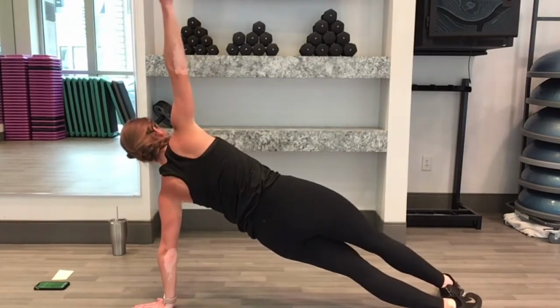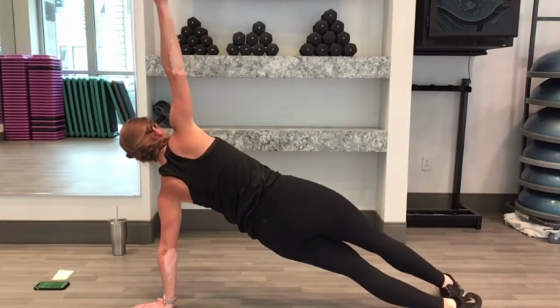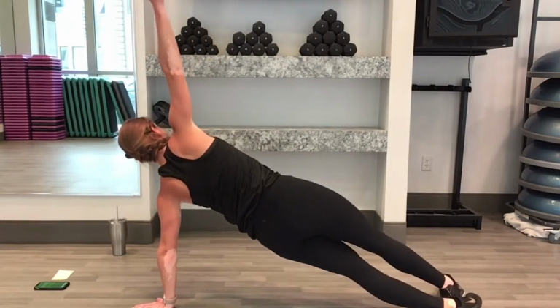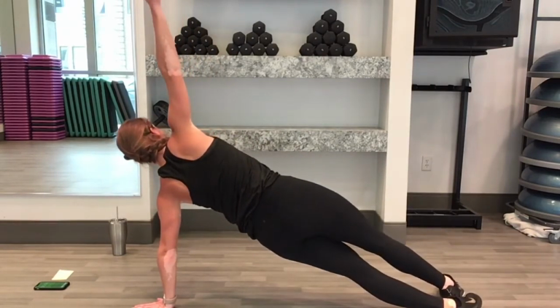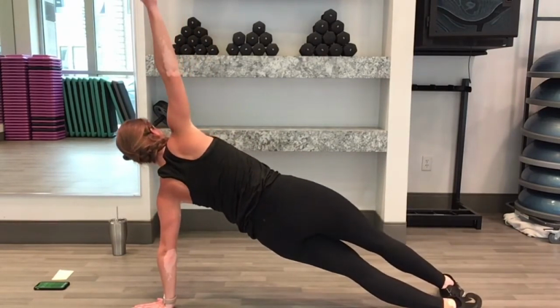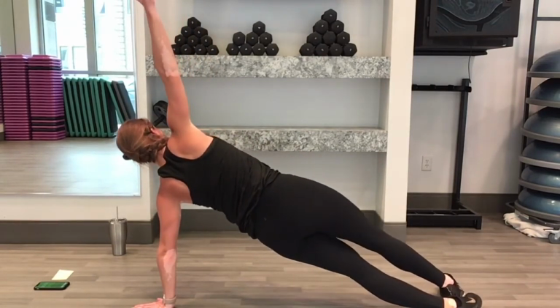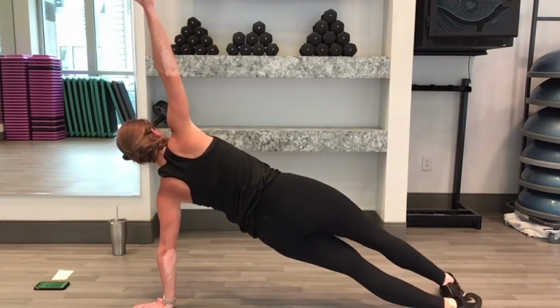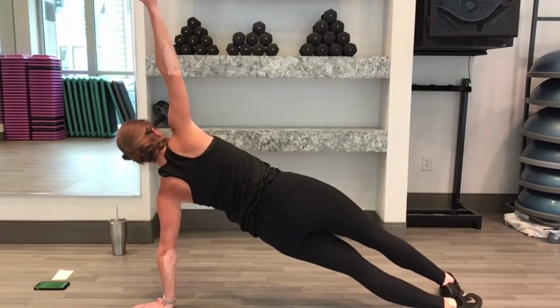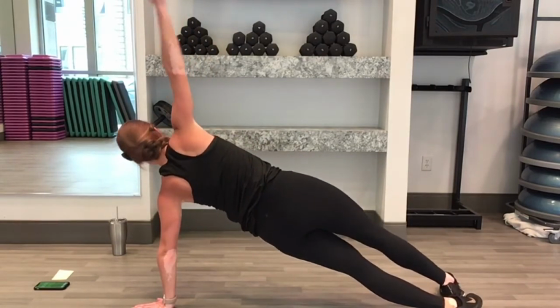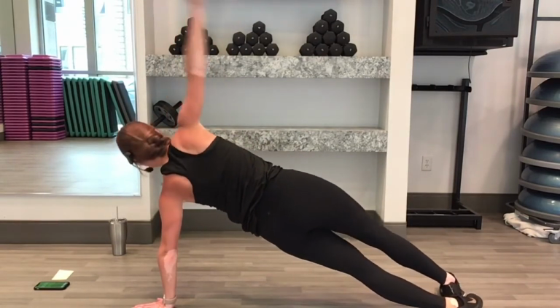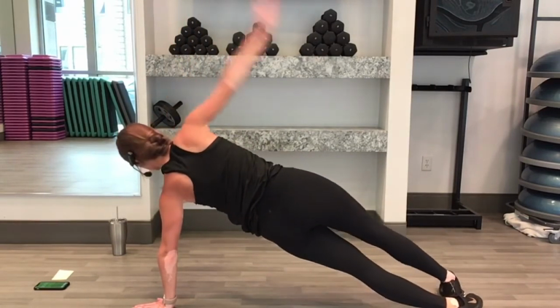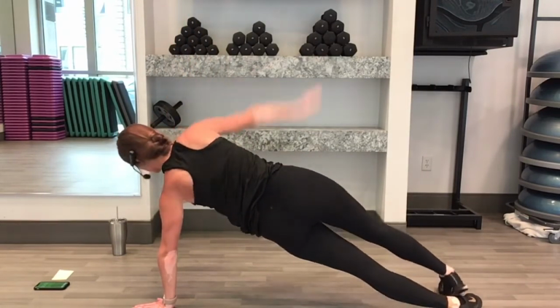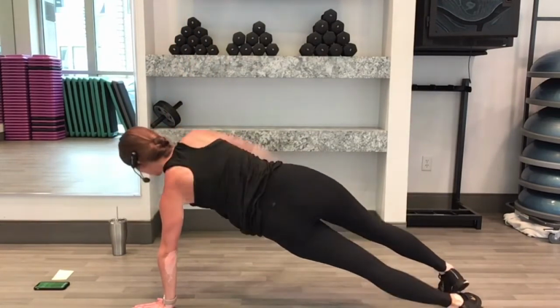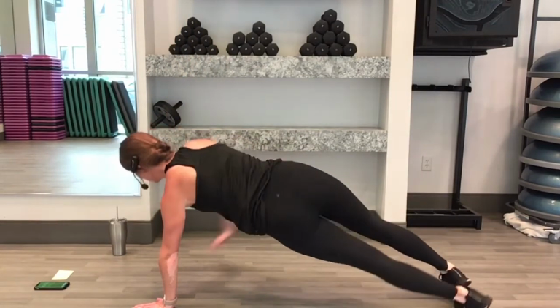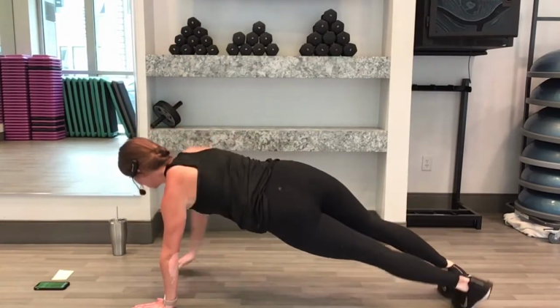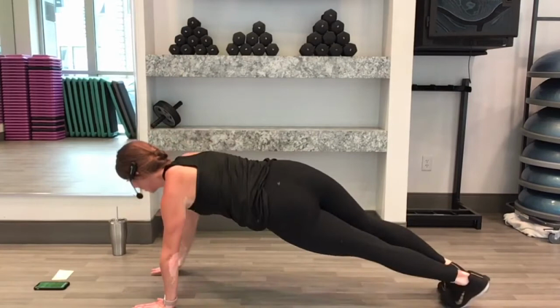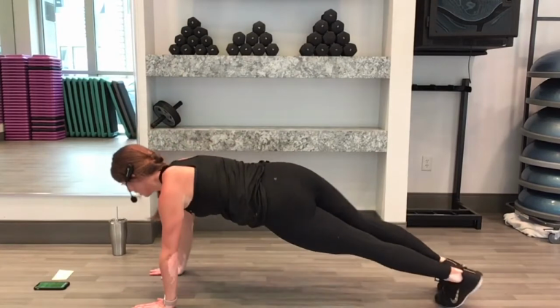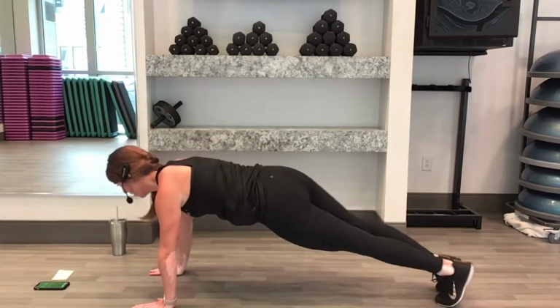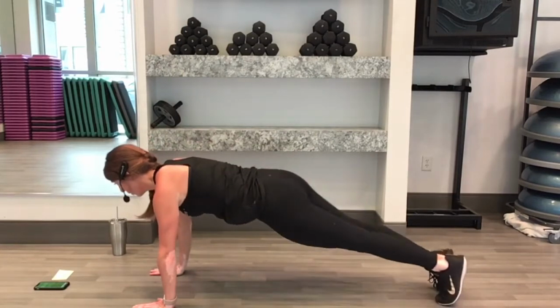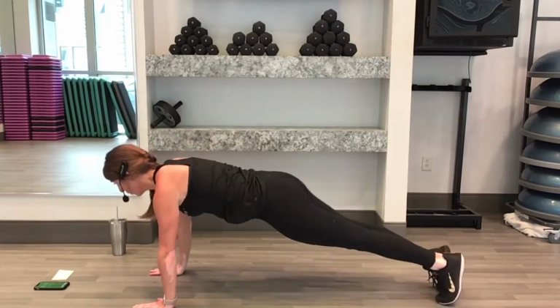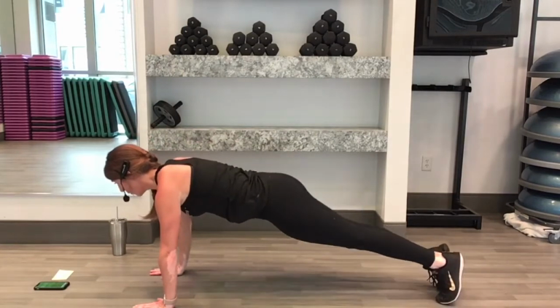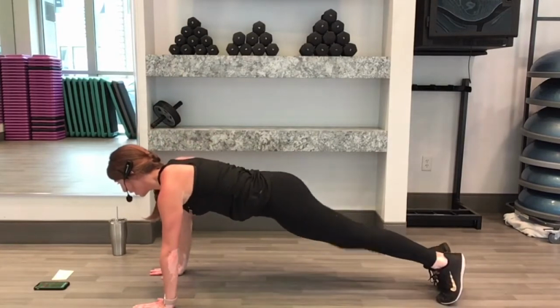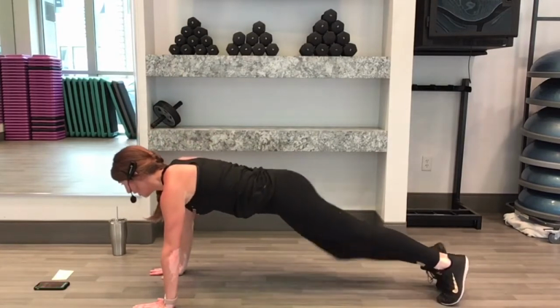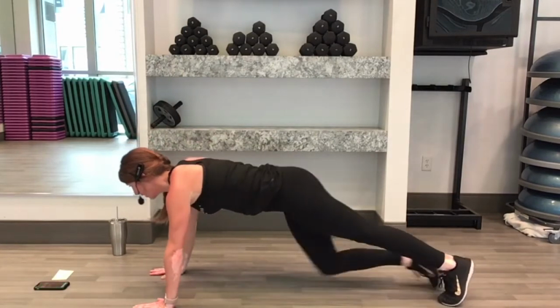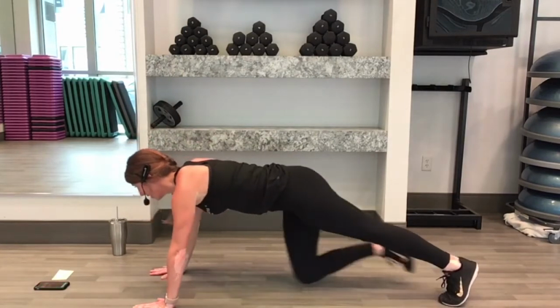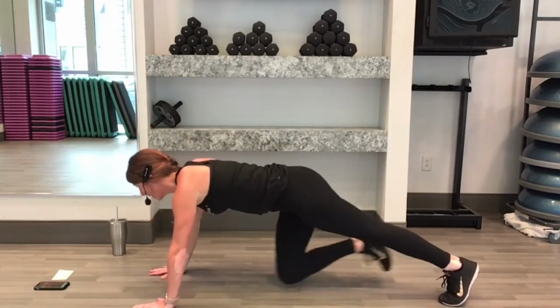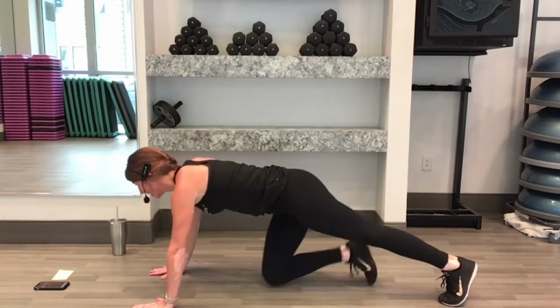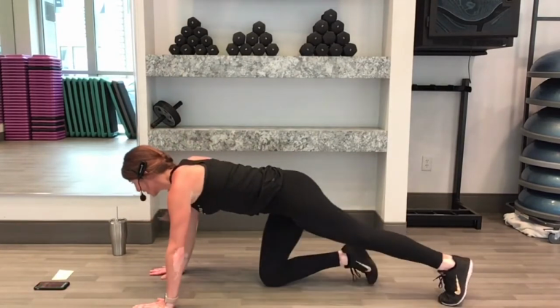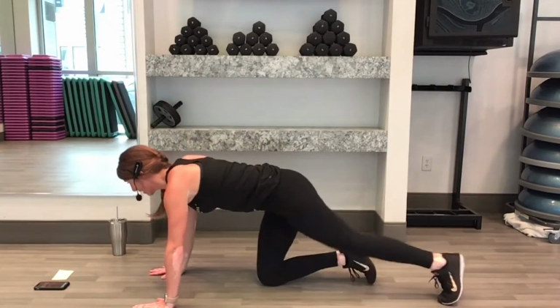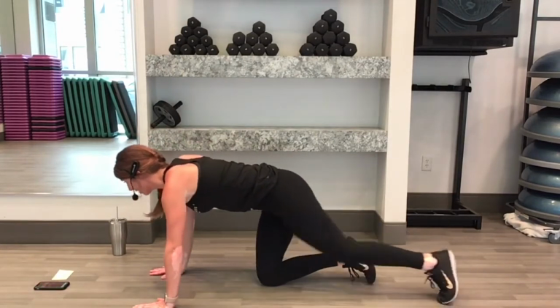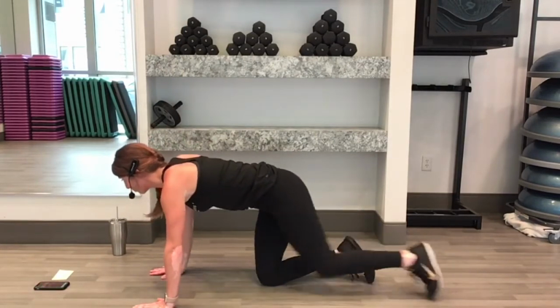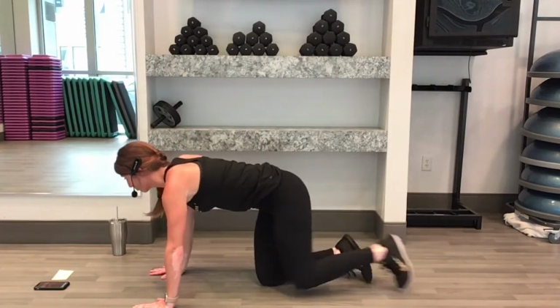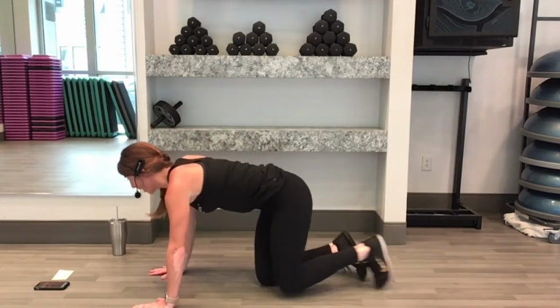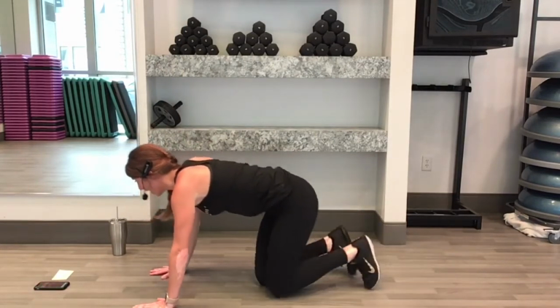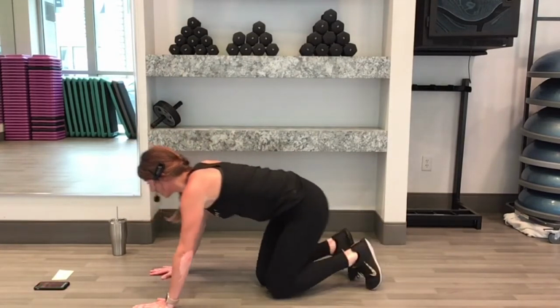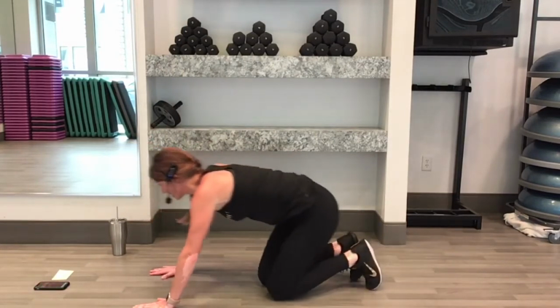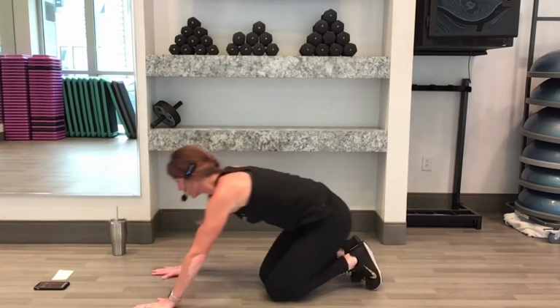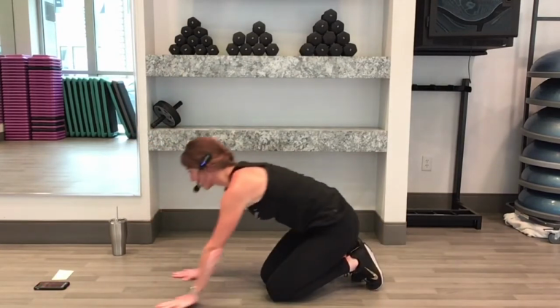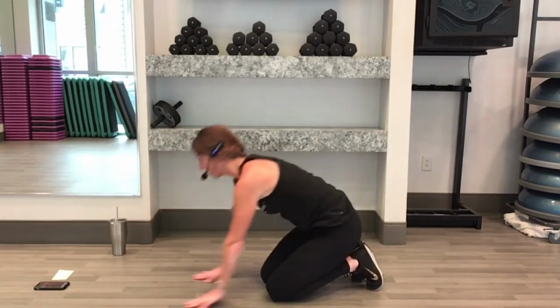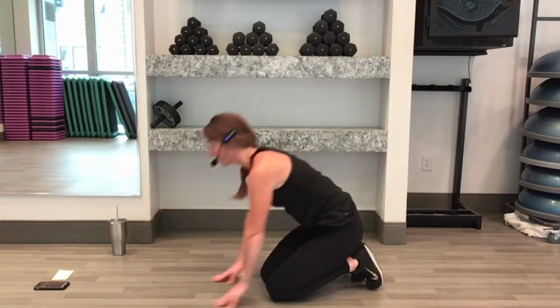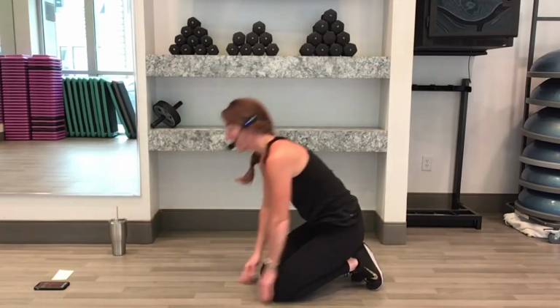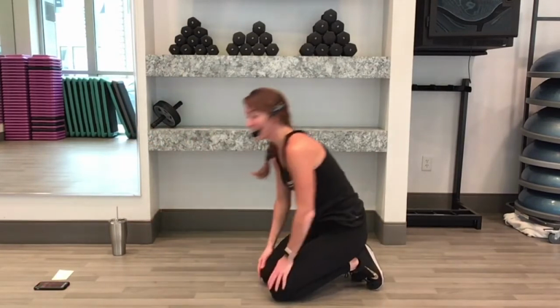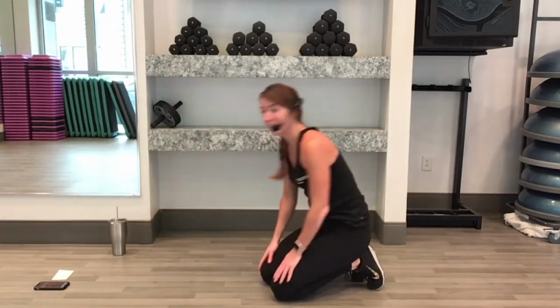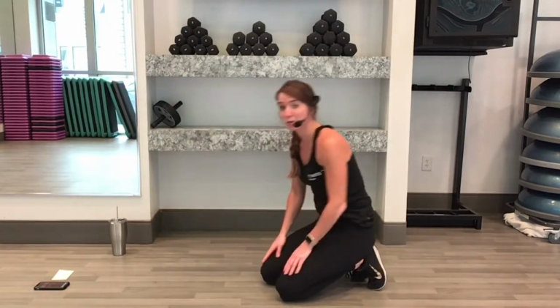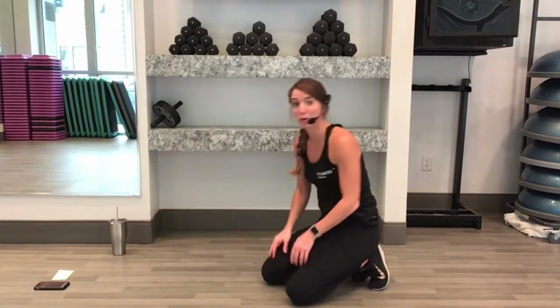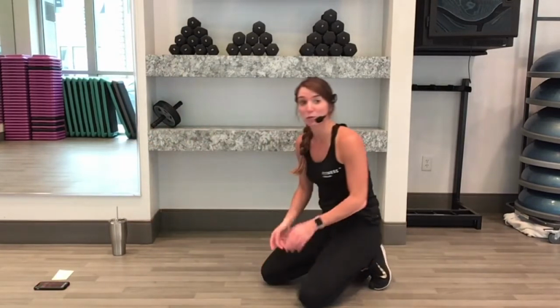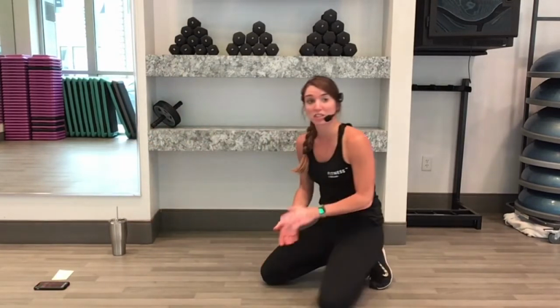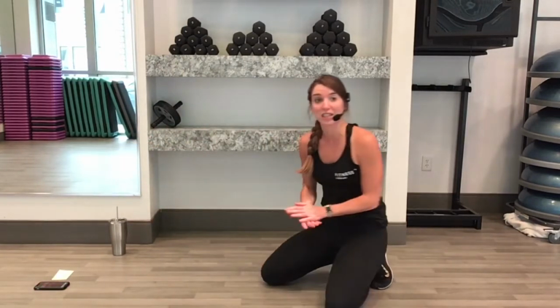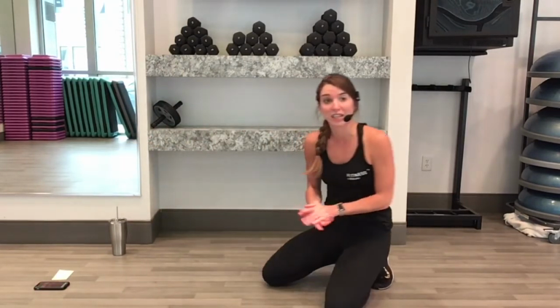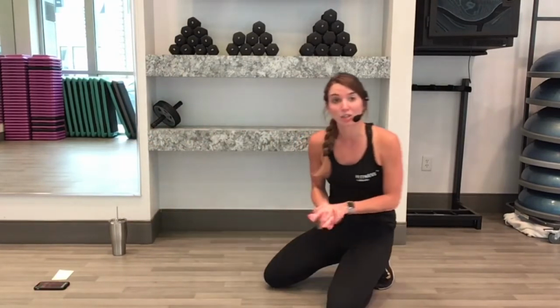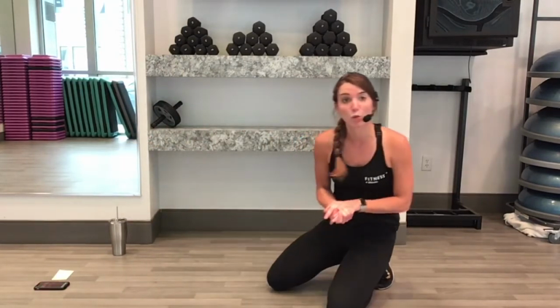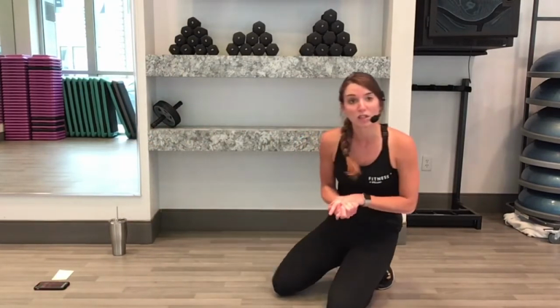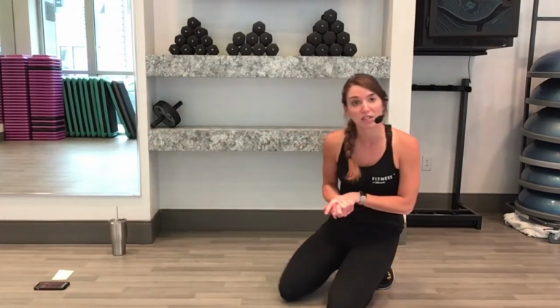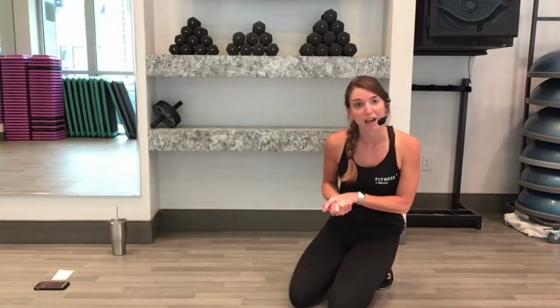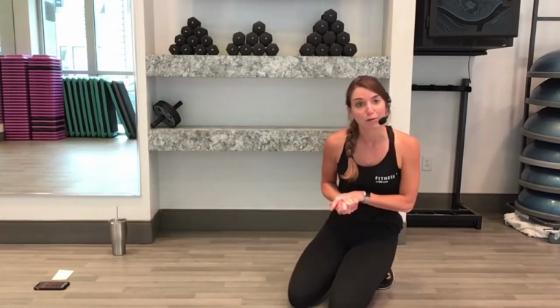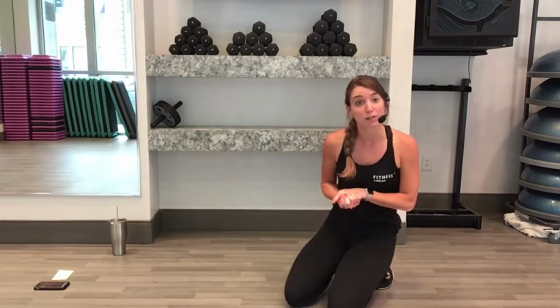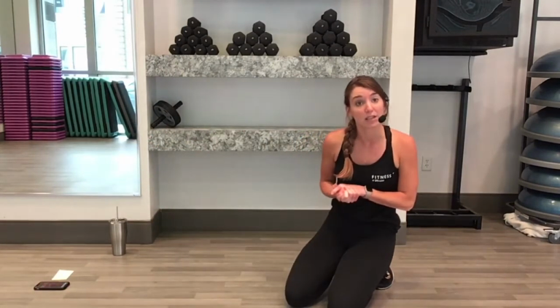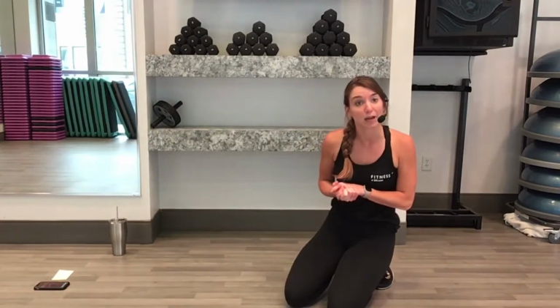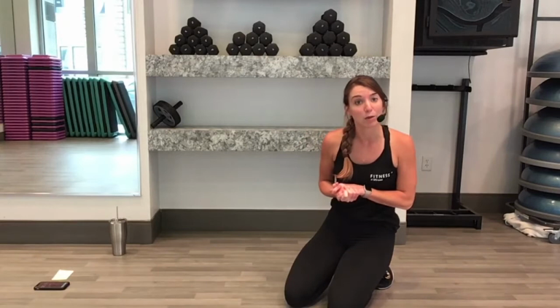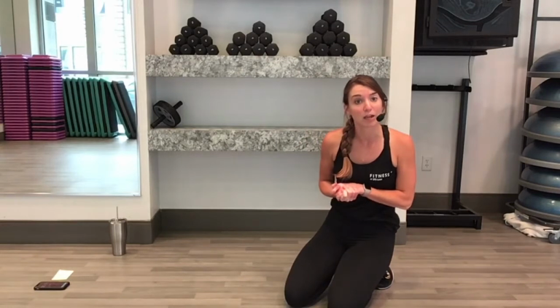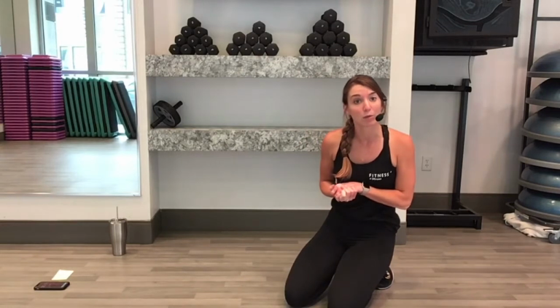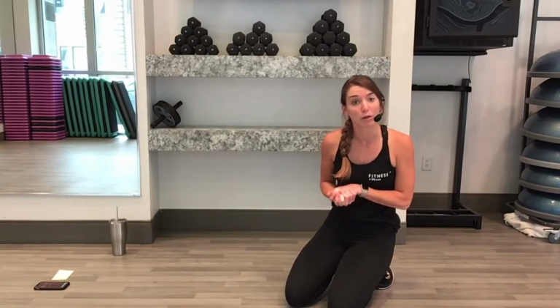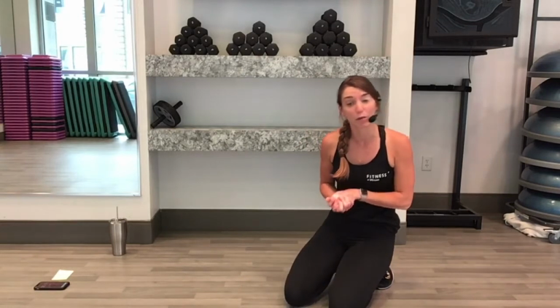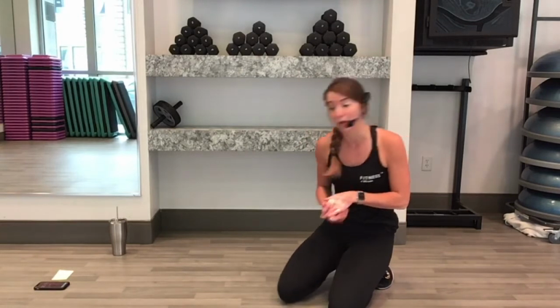5, 2, 1, take a rest. Nice job. Next one — we're sticking to one side for a side plank with a crunch.